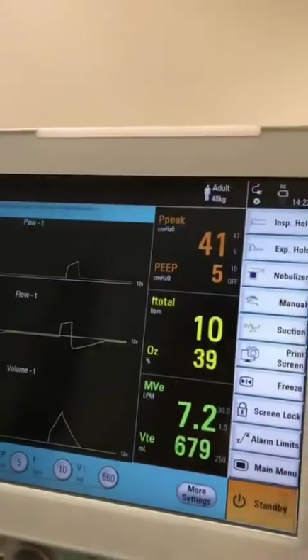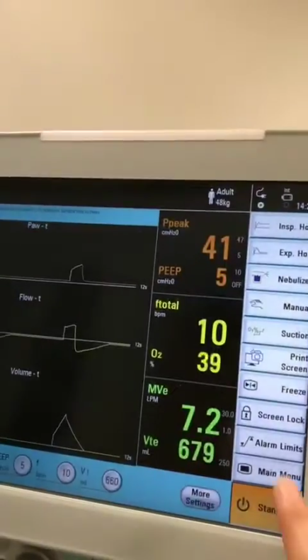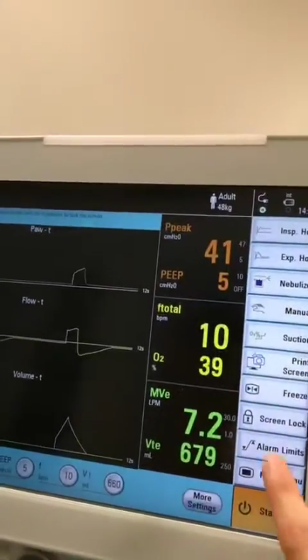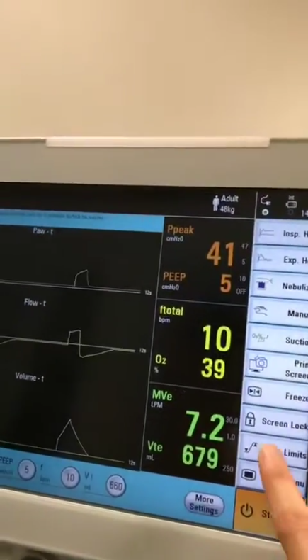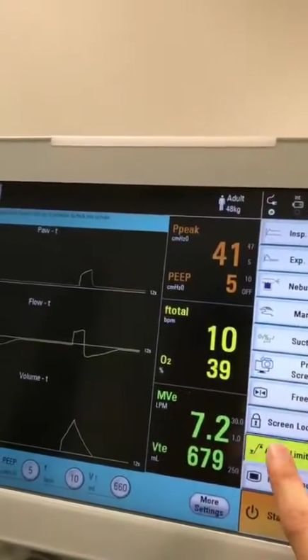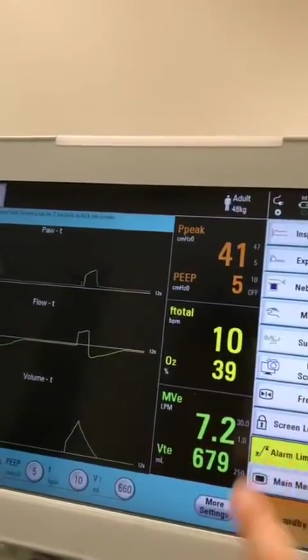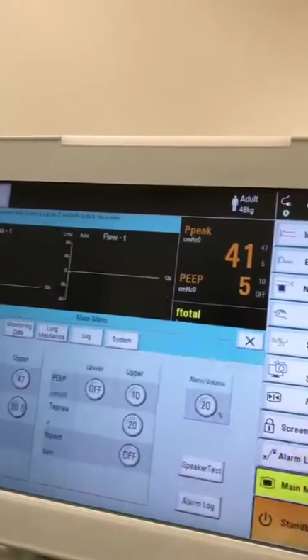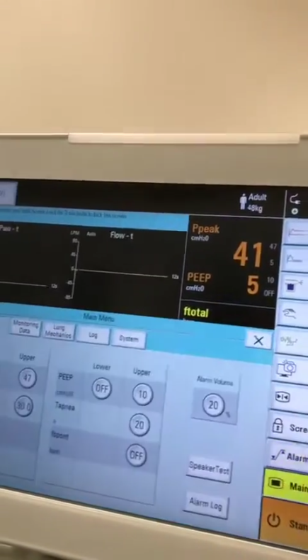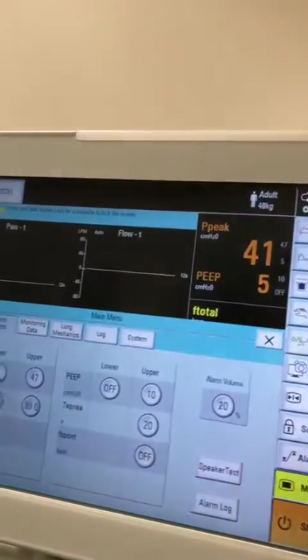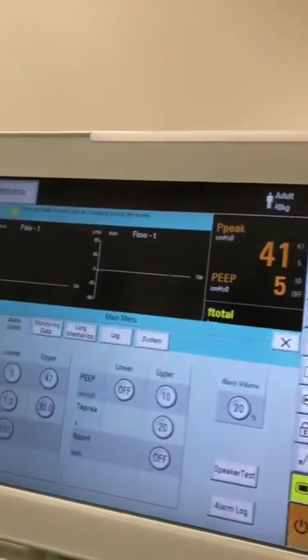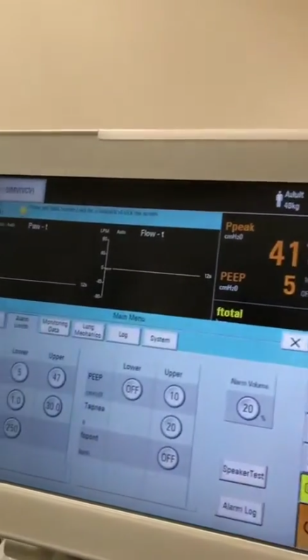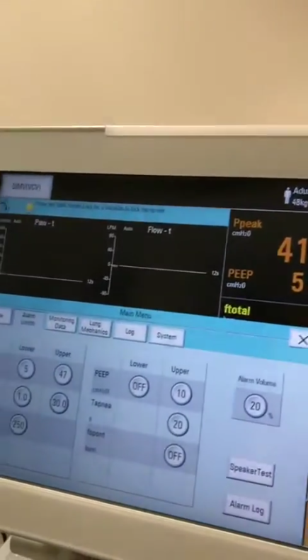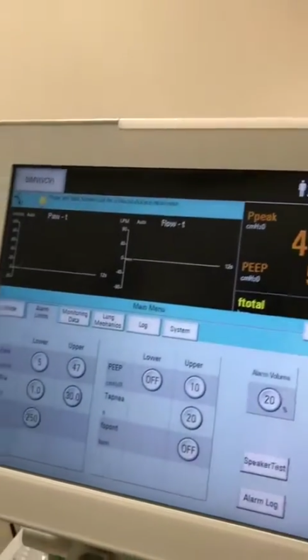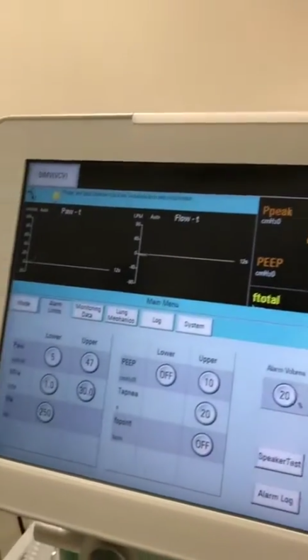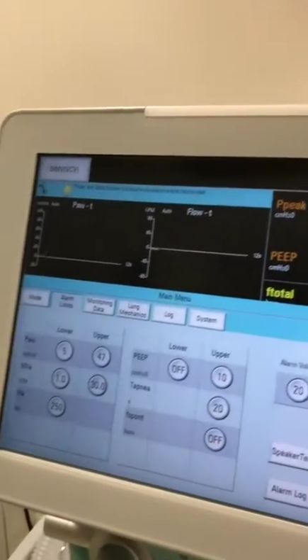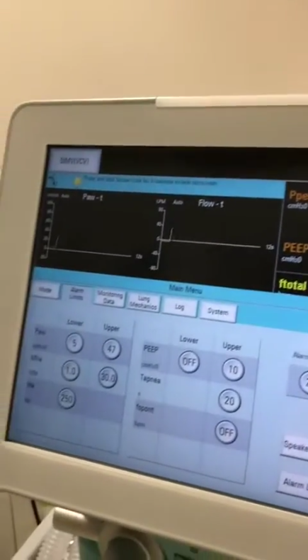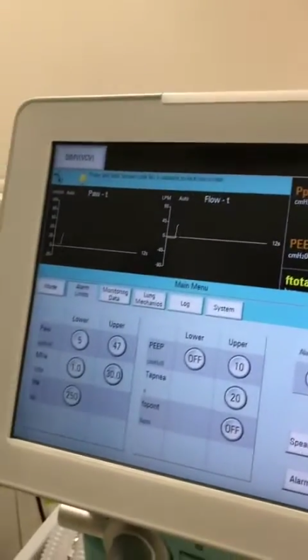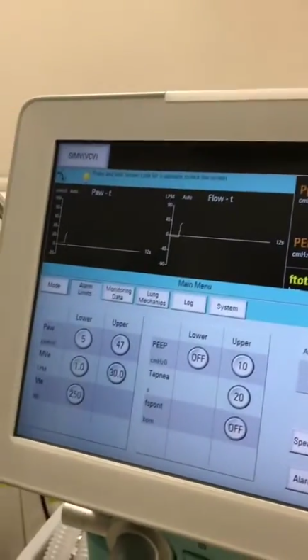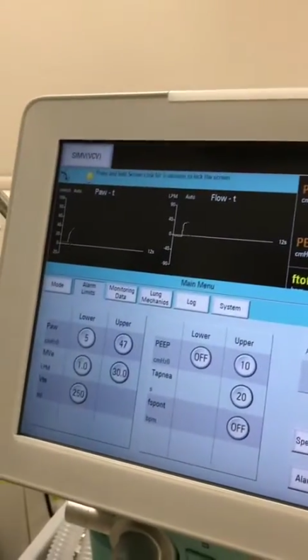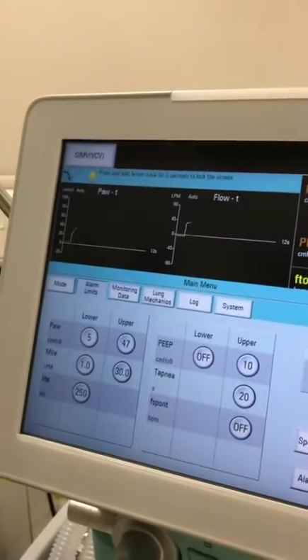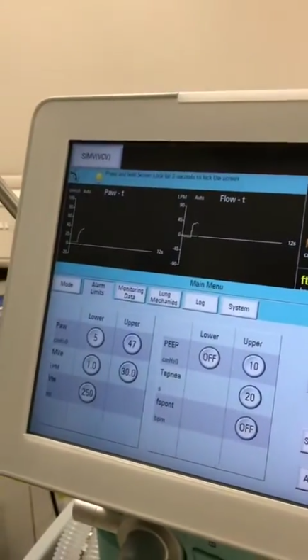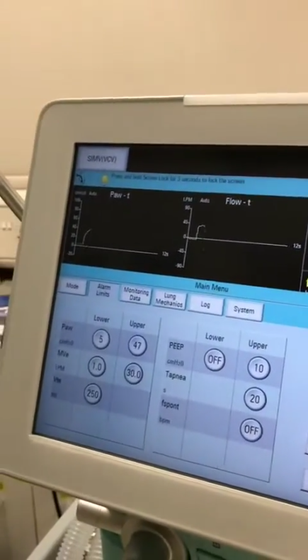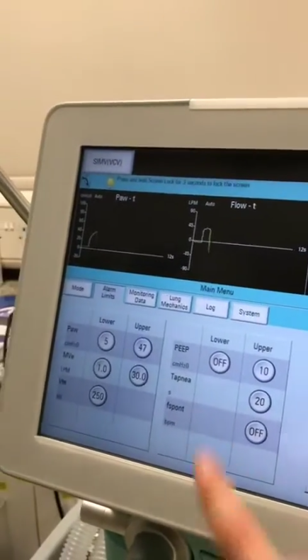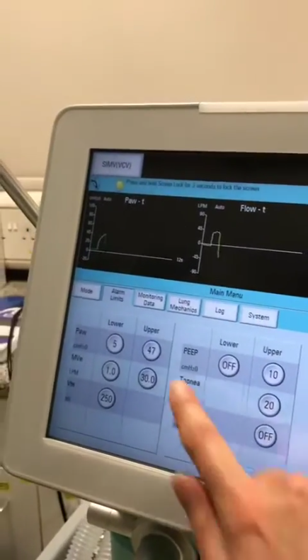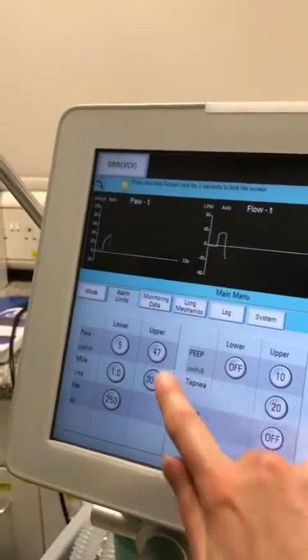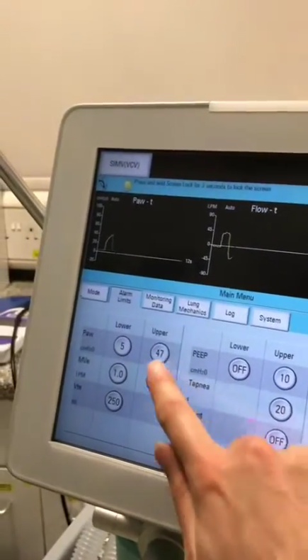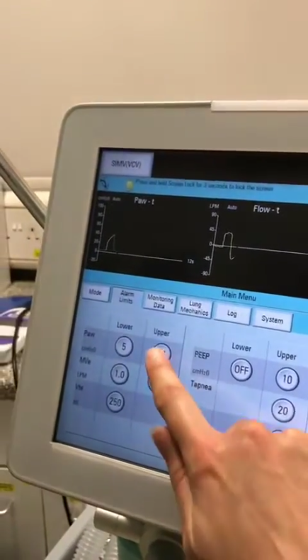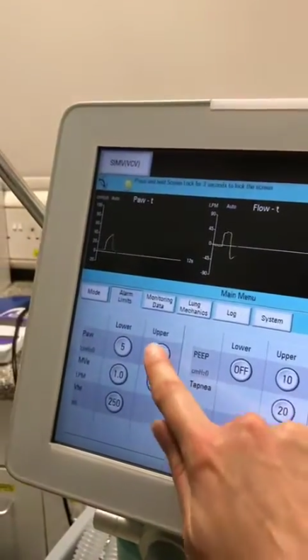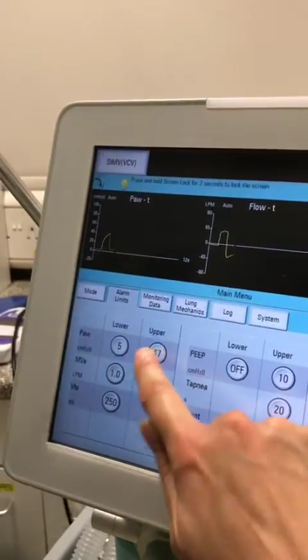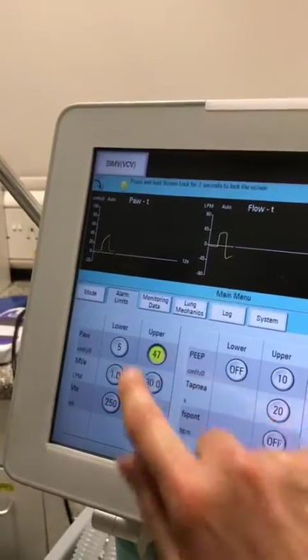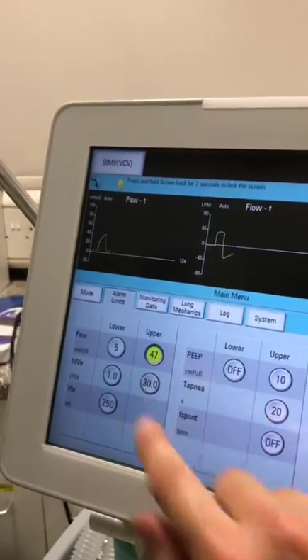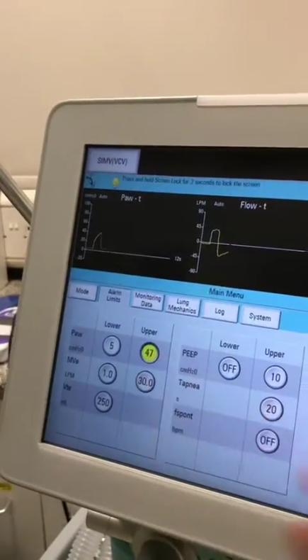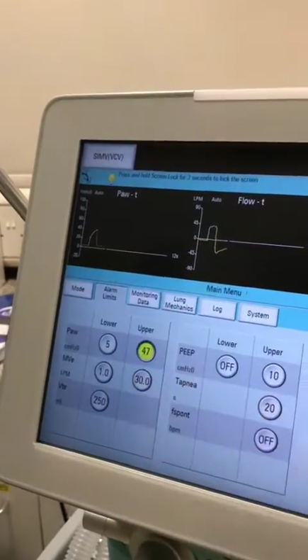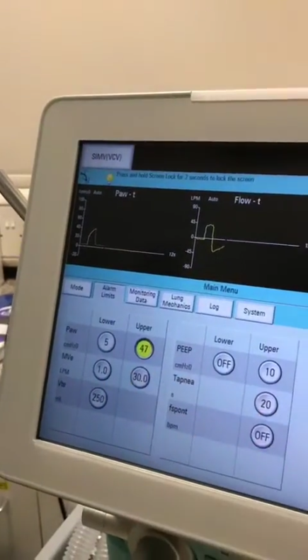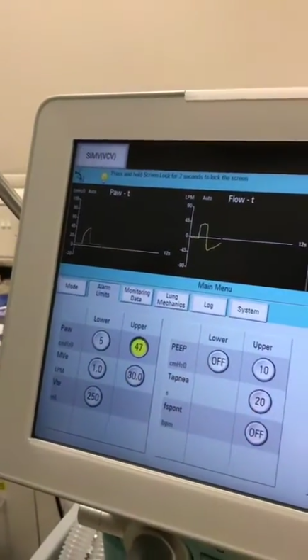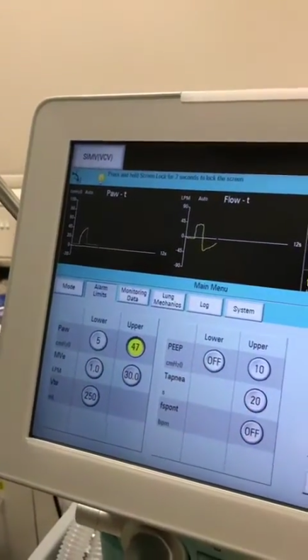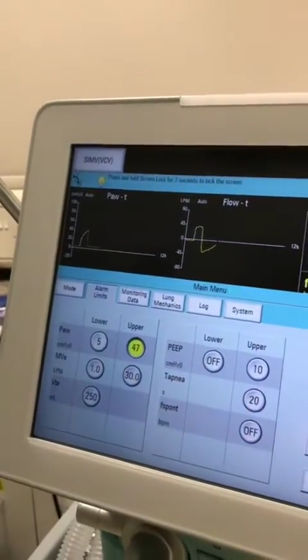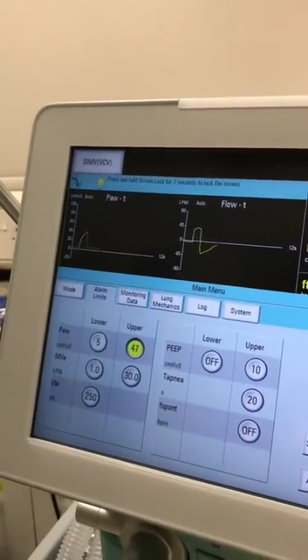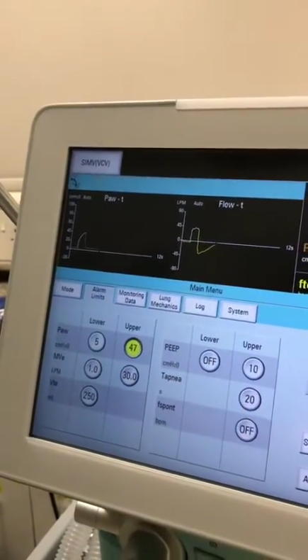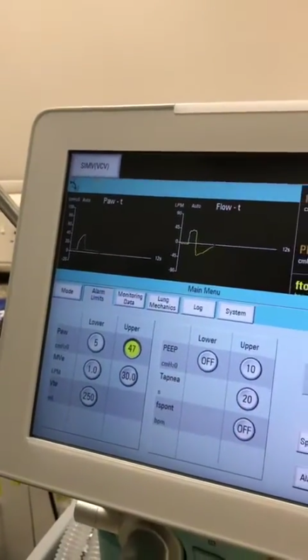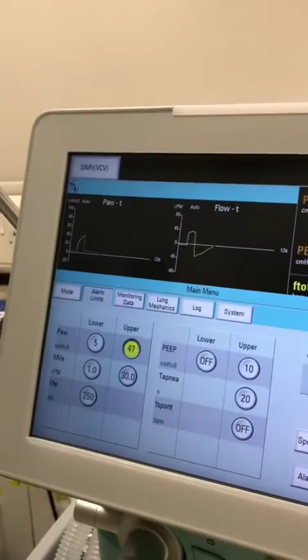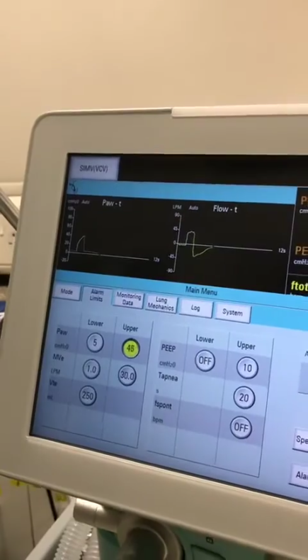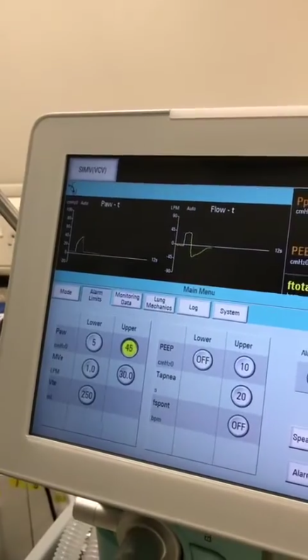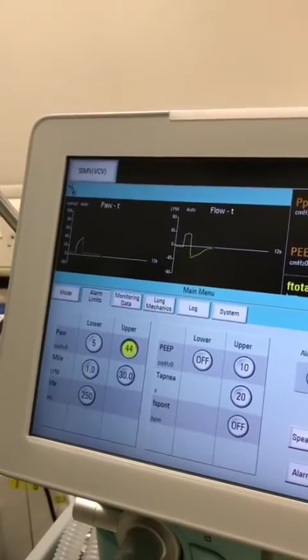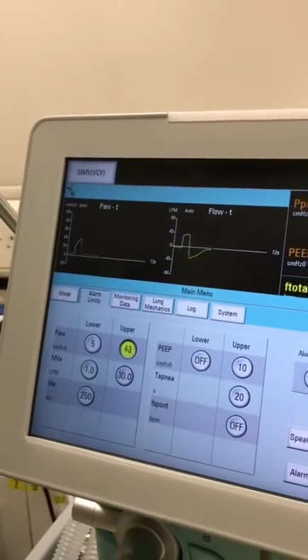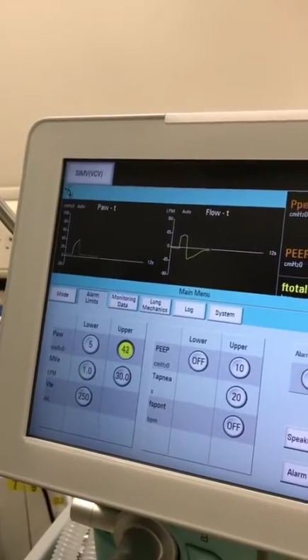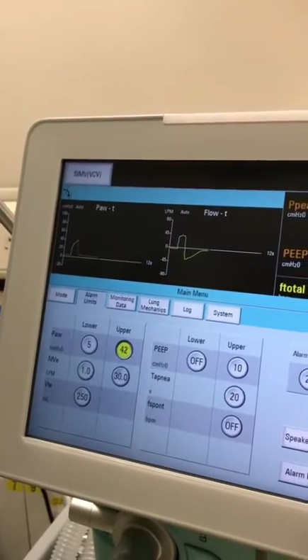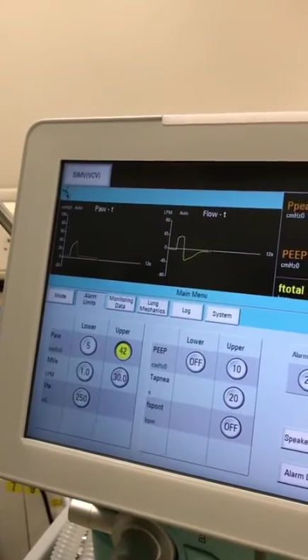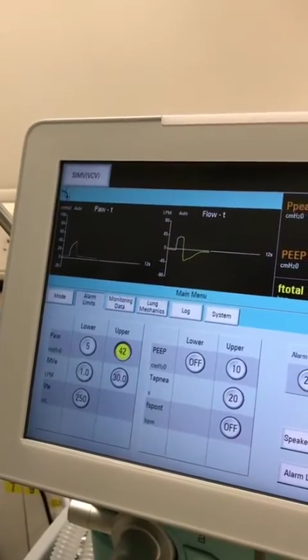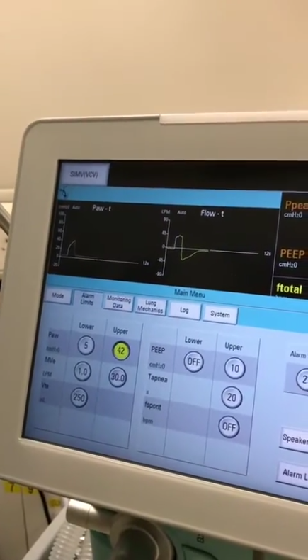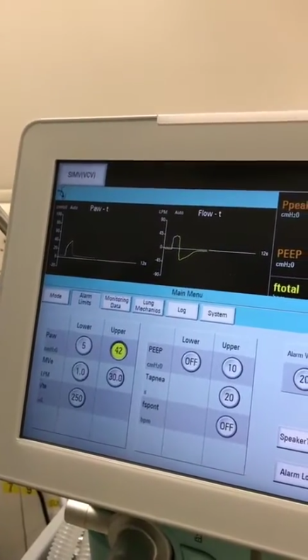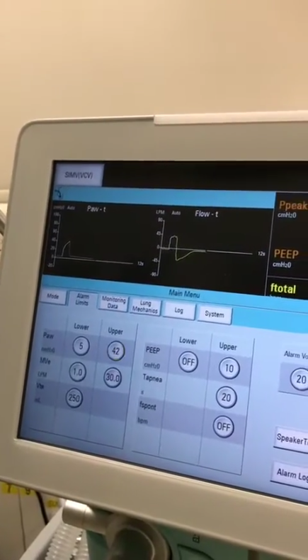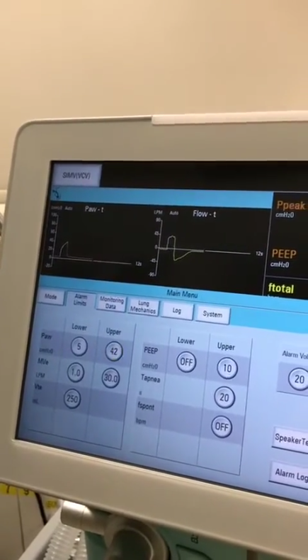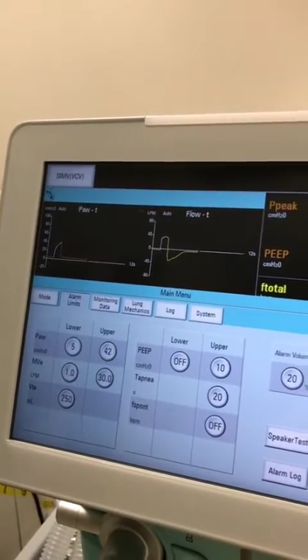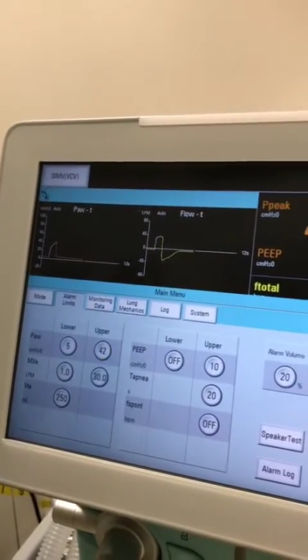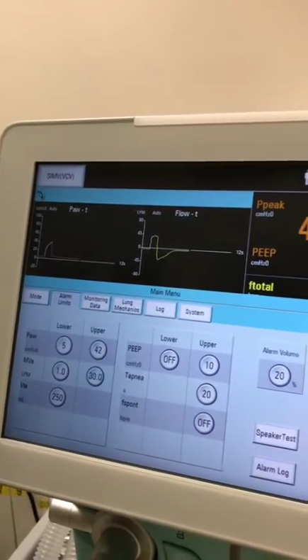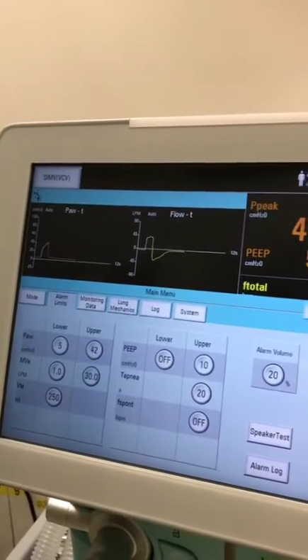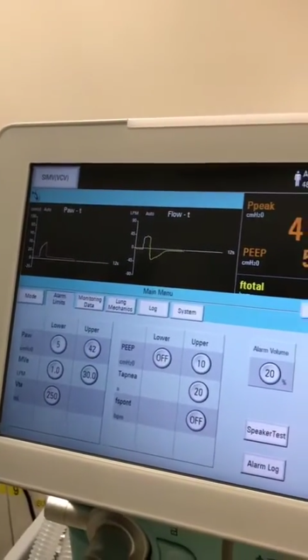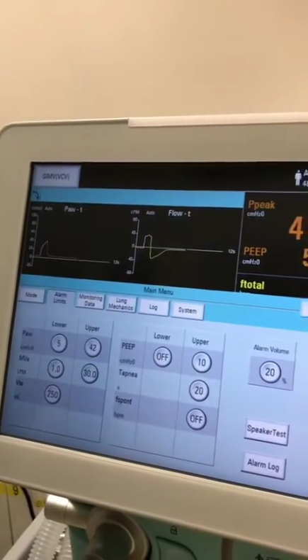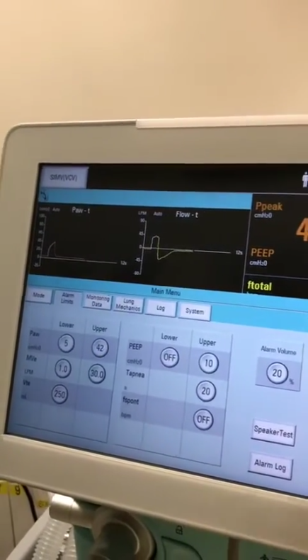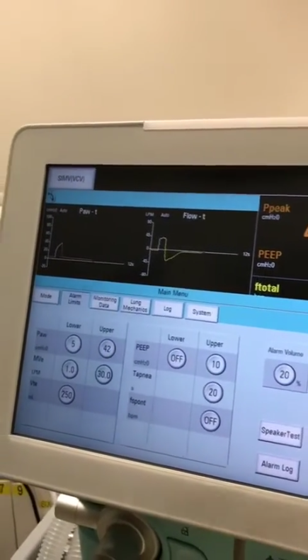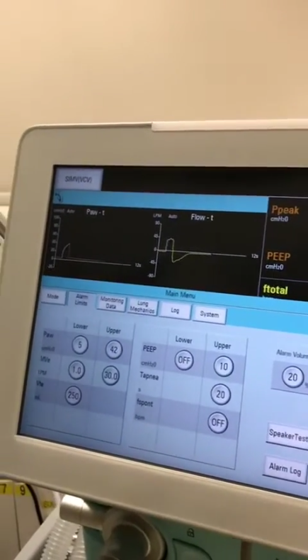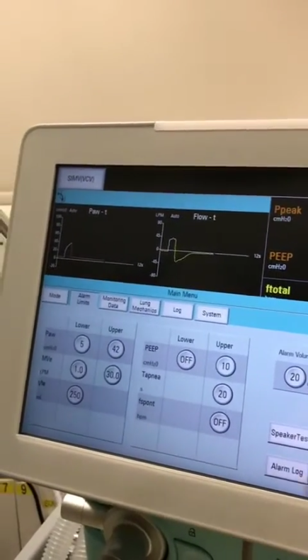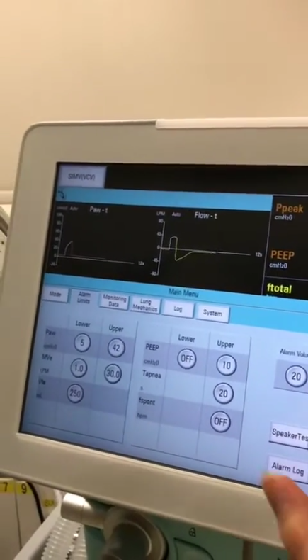For alarm limits and changing your alarms, do the same again — all touch screen — and click to confirm.